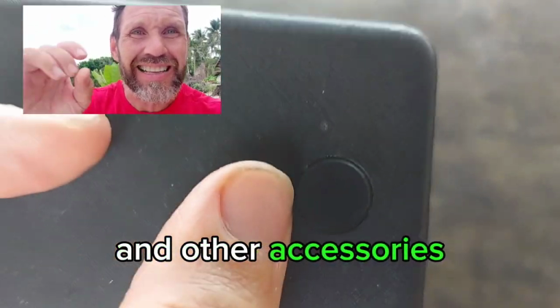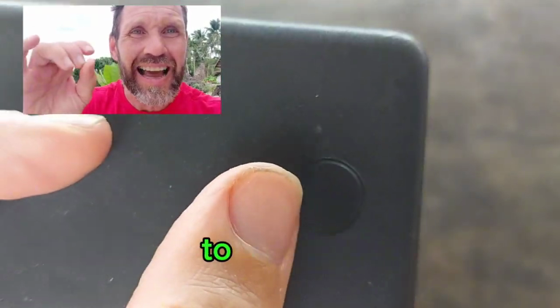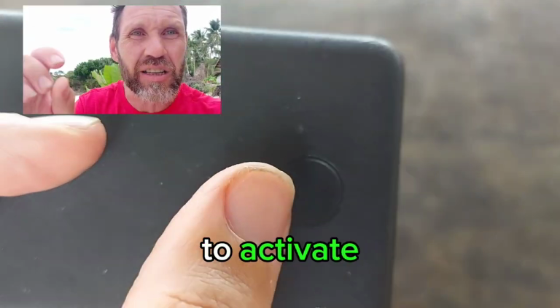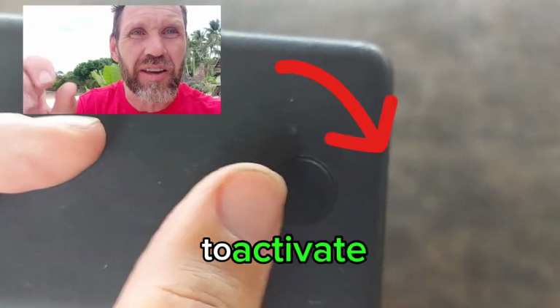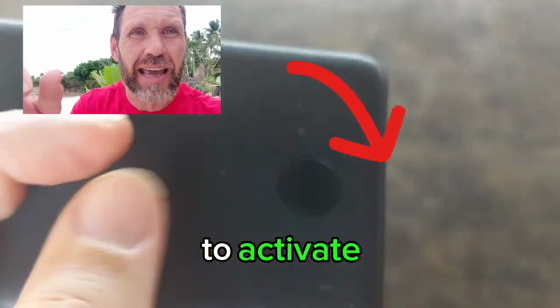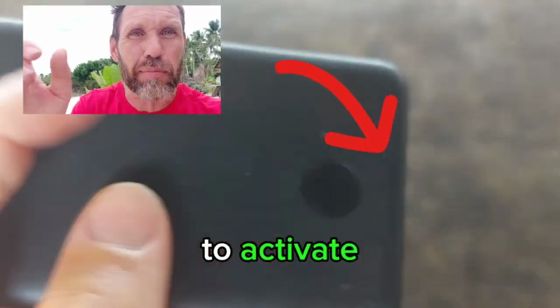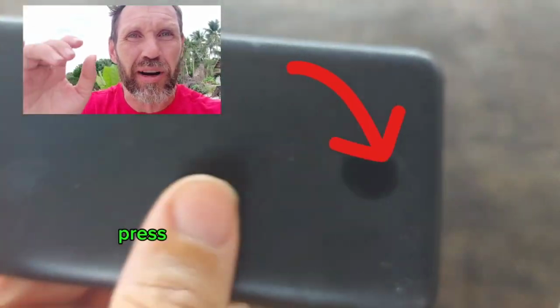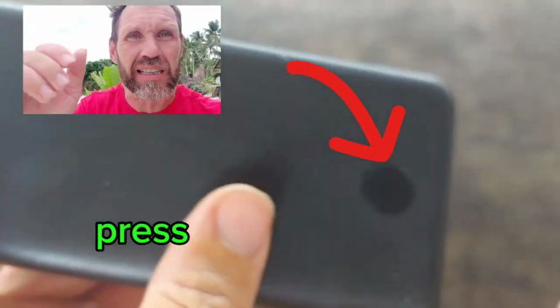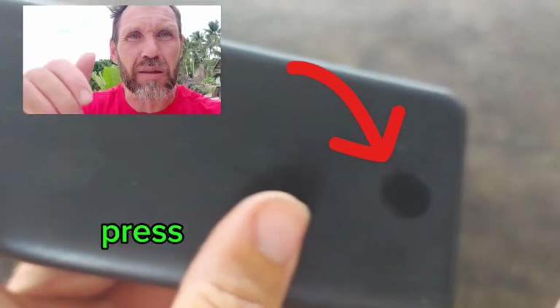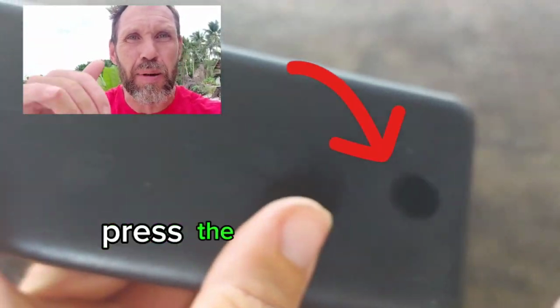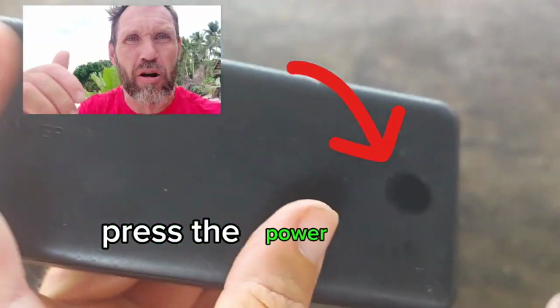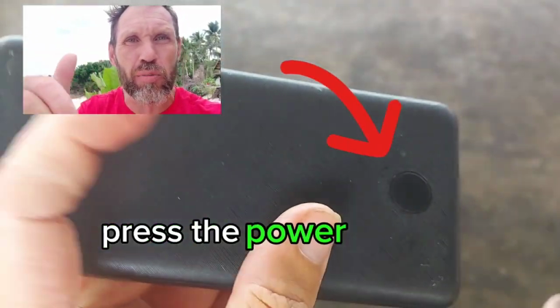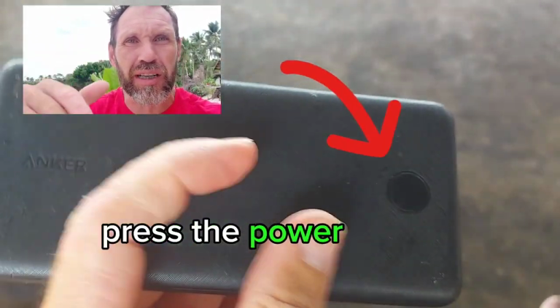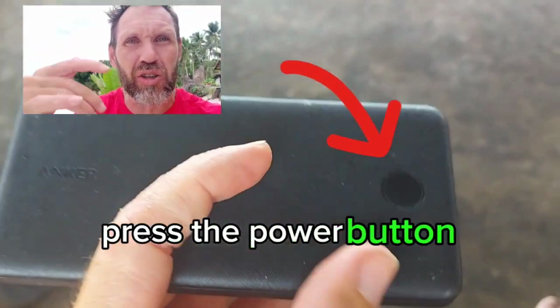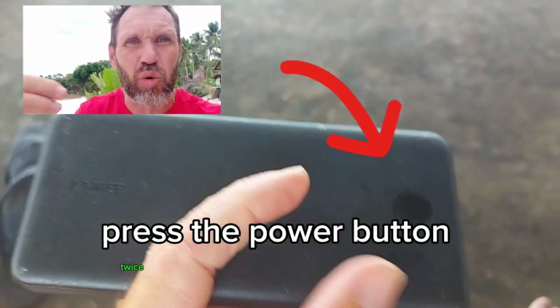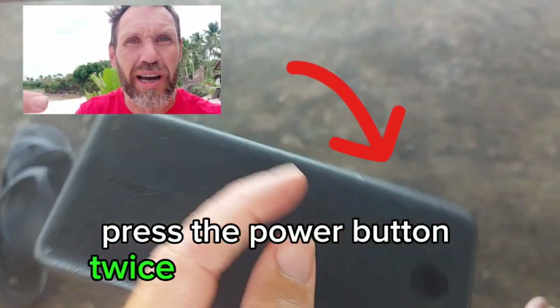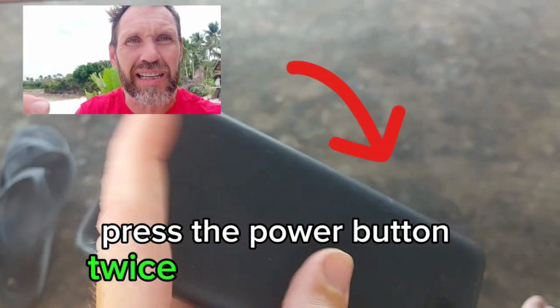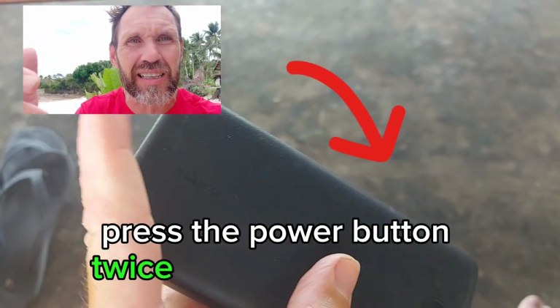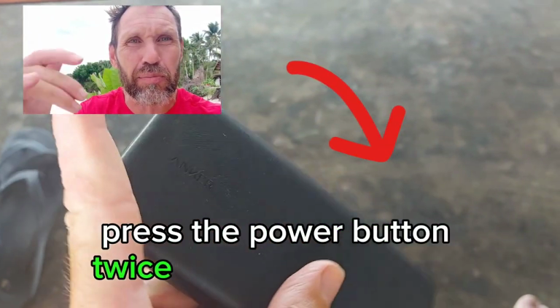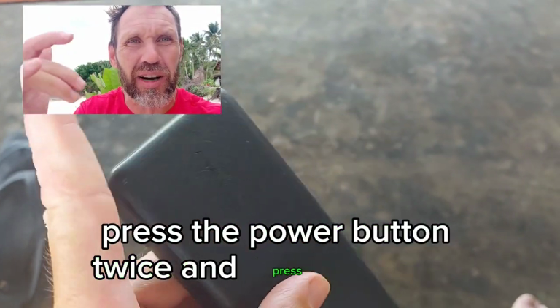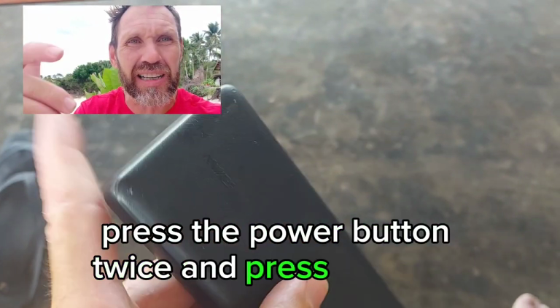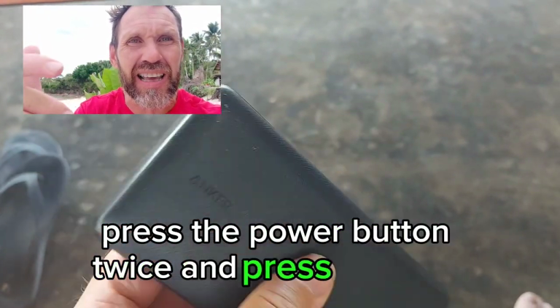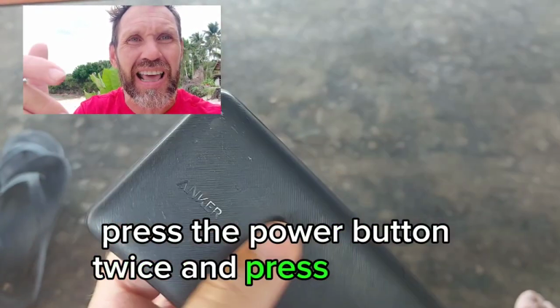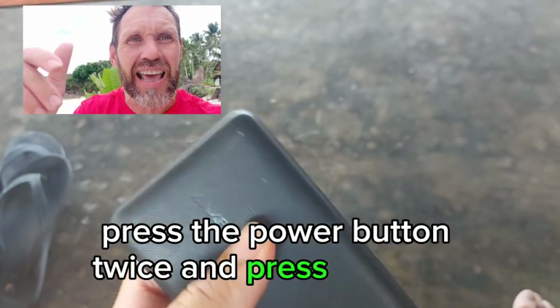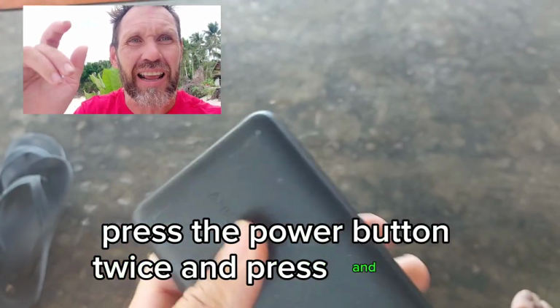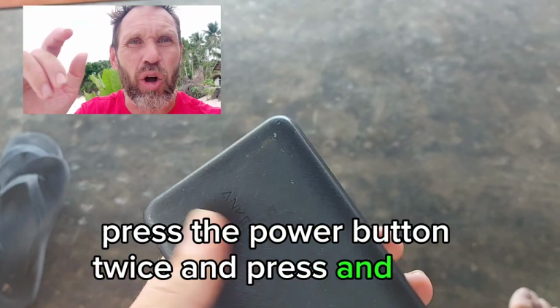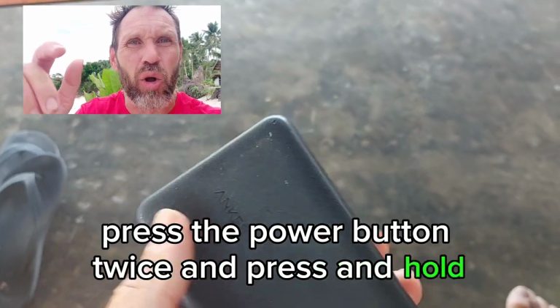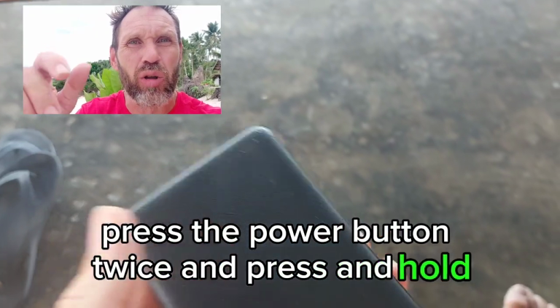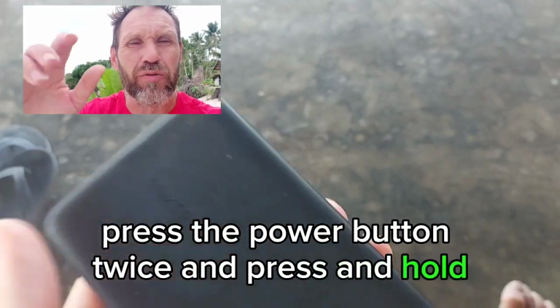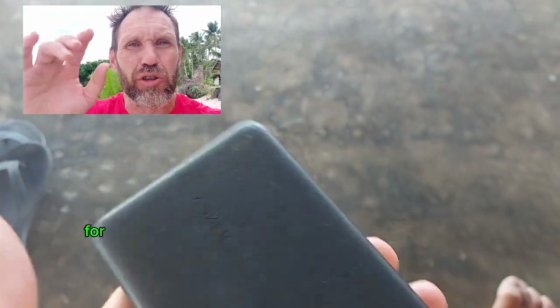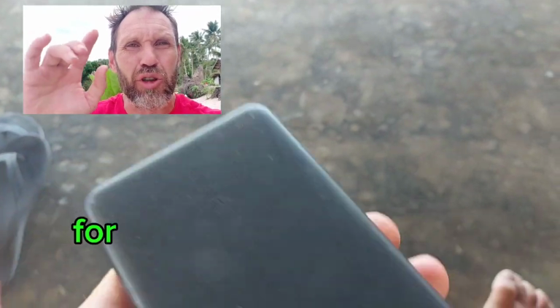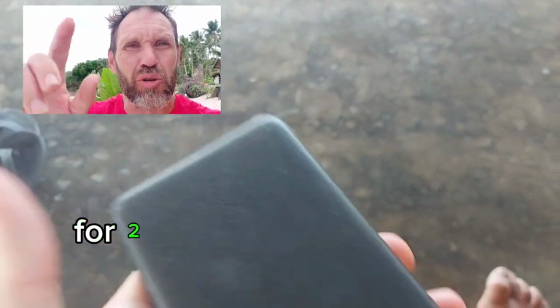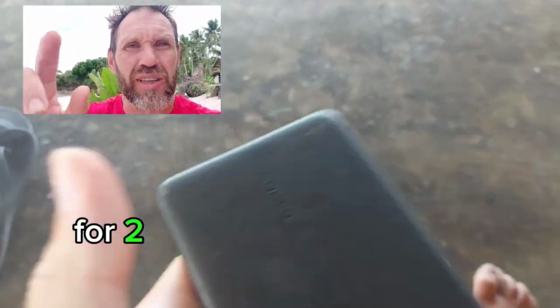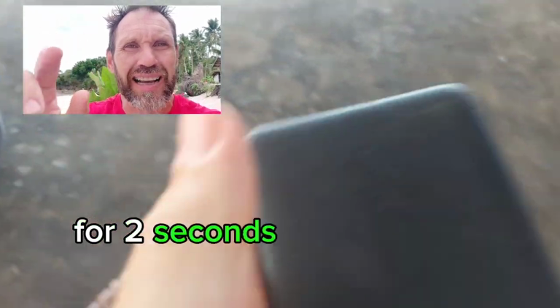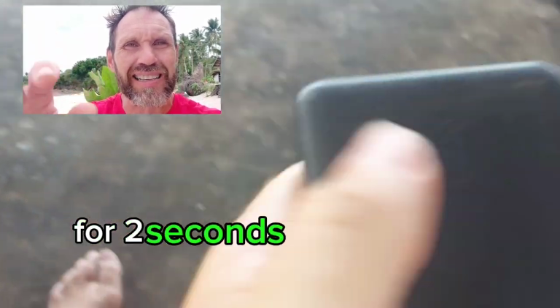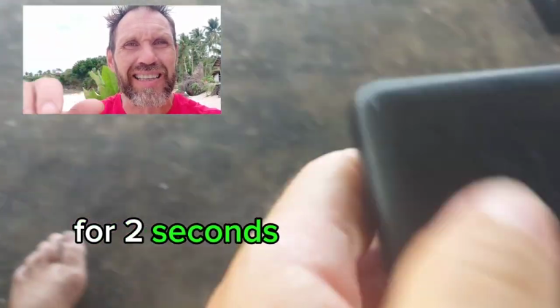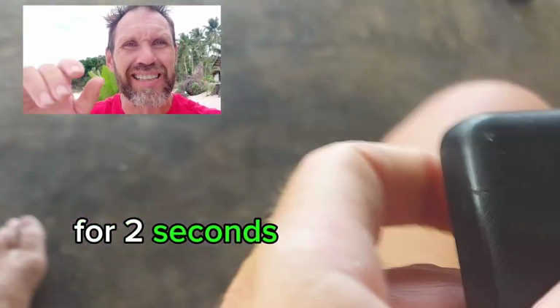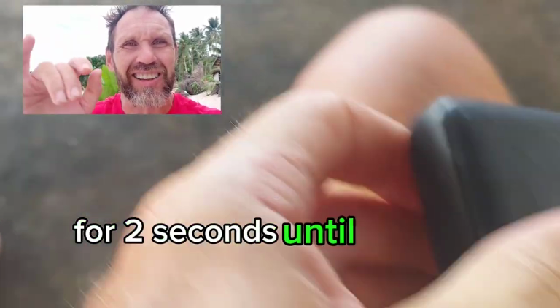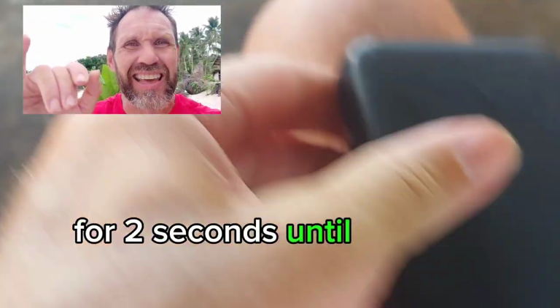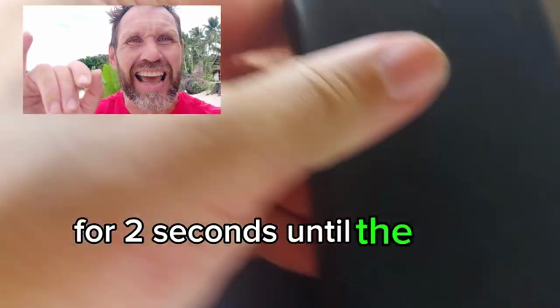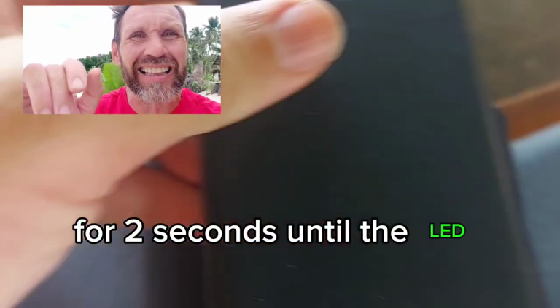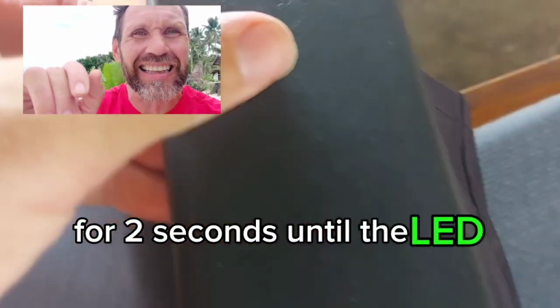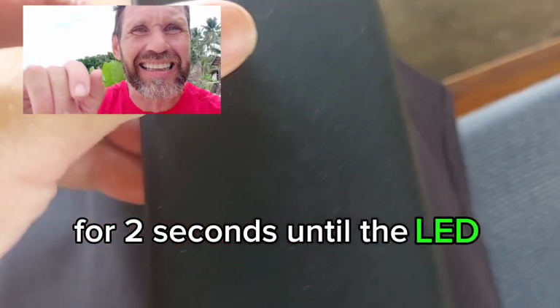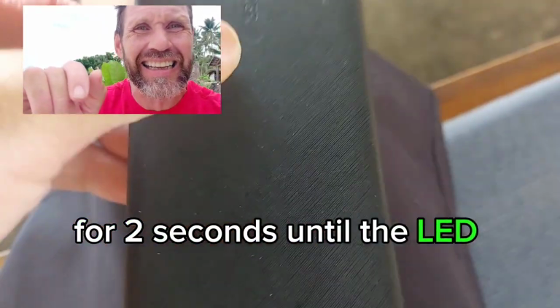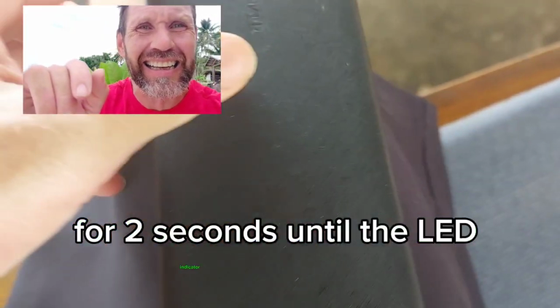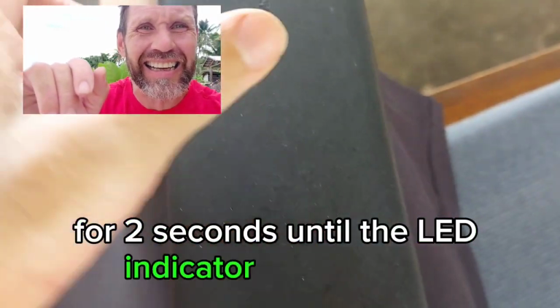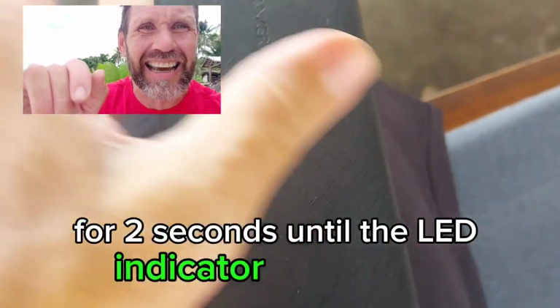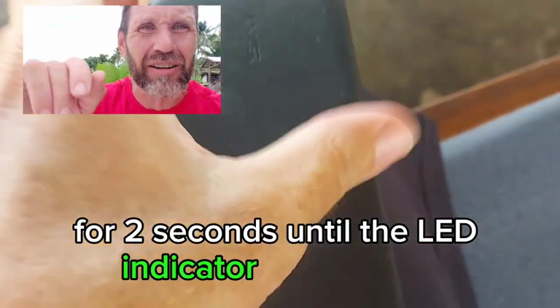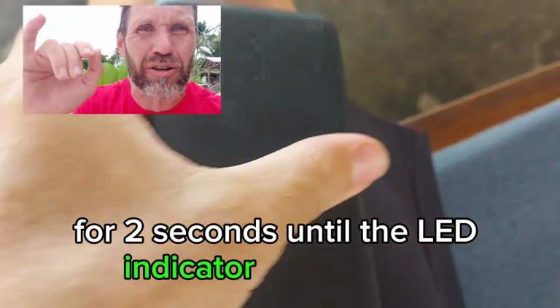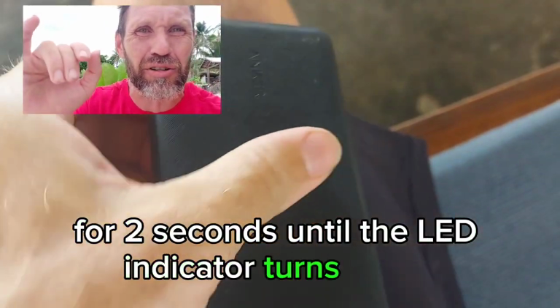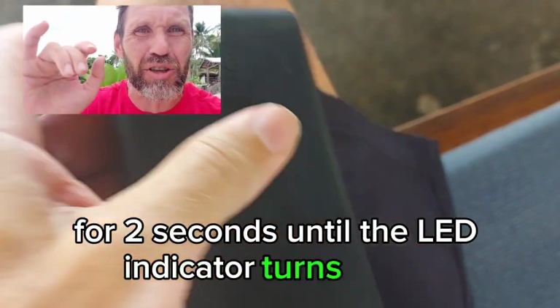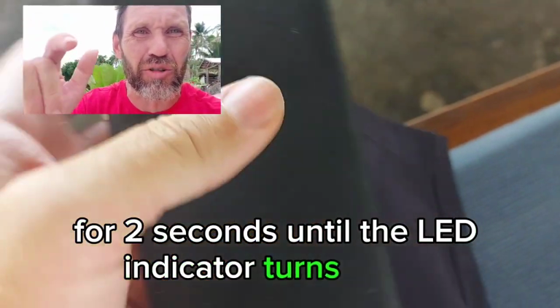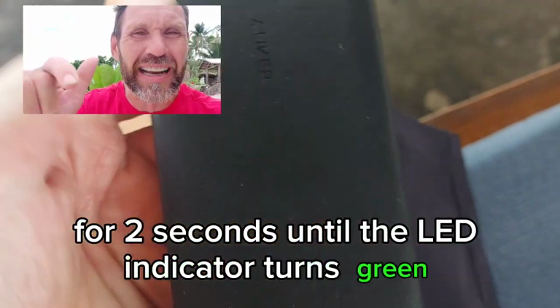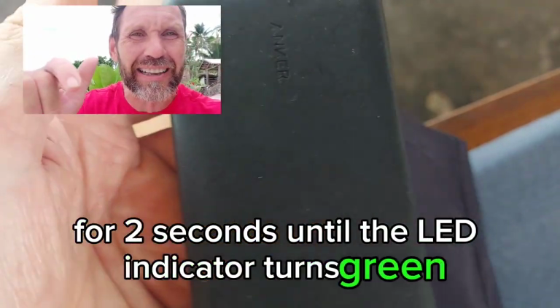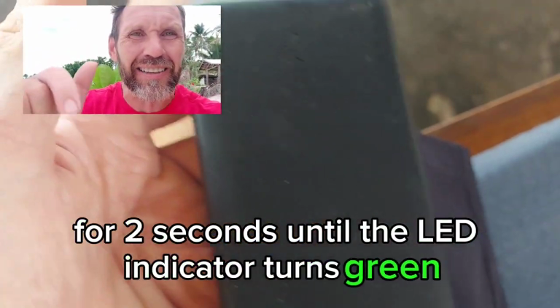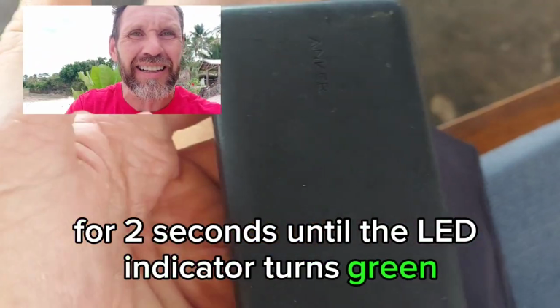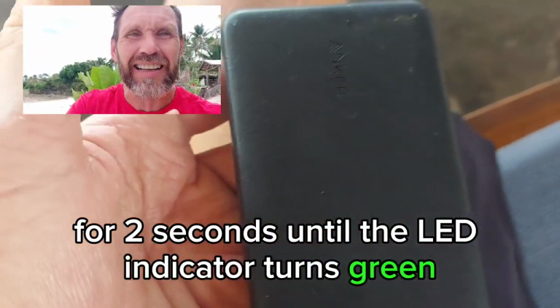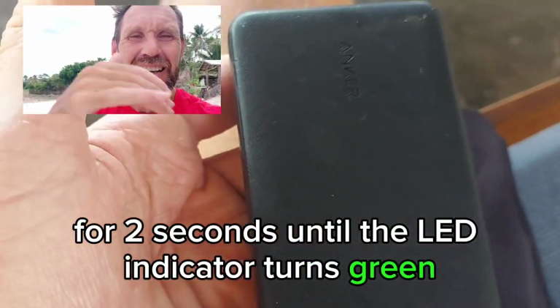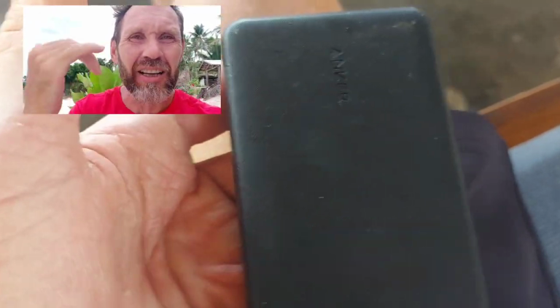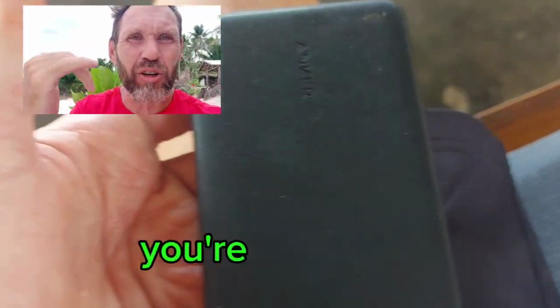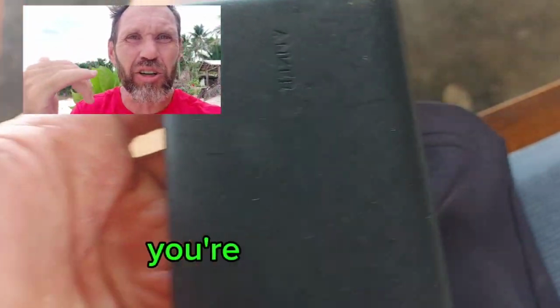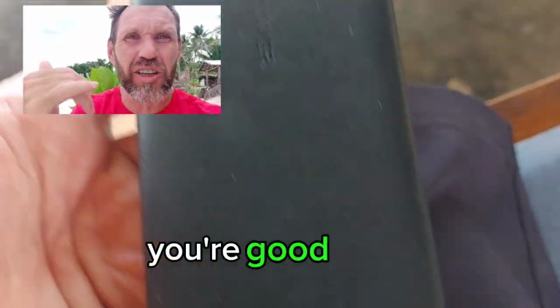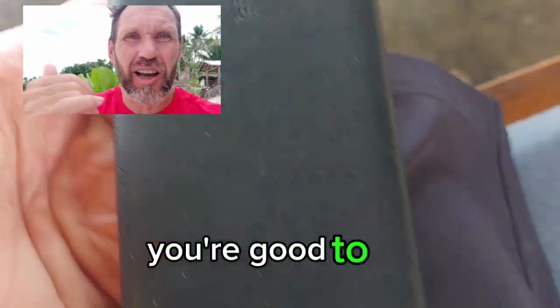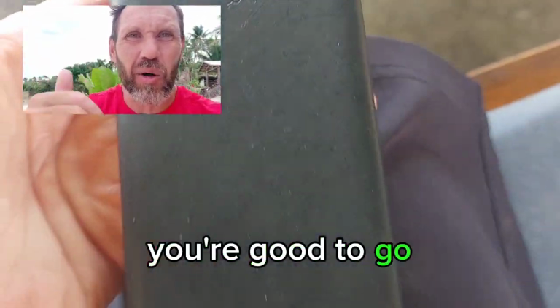To activate, press the power button twice and press and hold for two seconds until the LED indicator turns green and you're good to go.